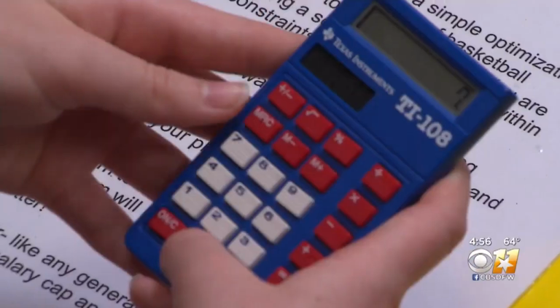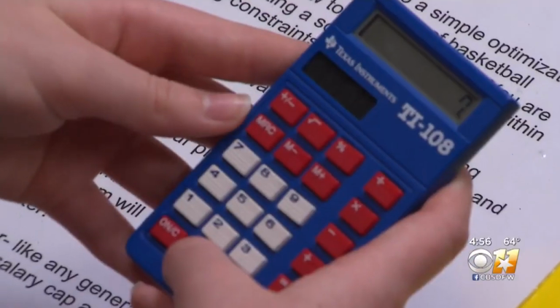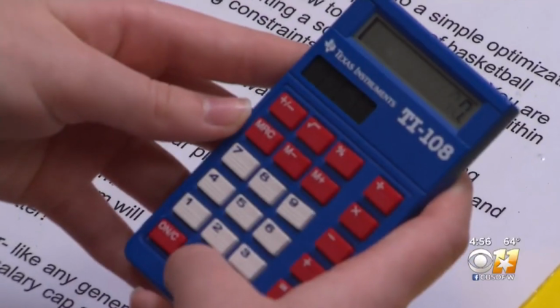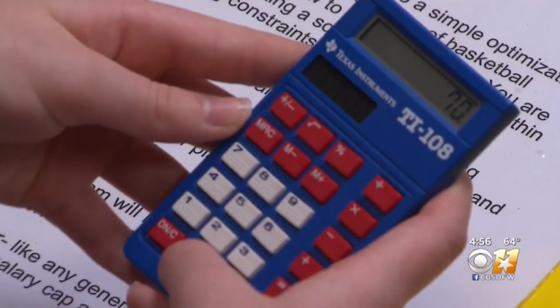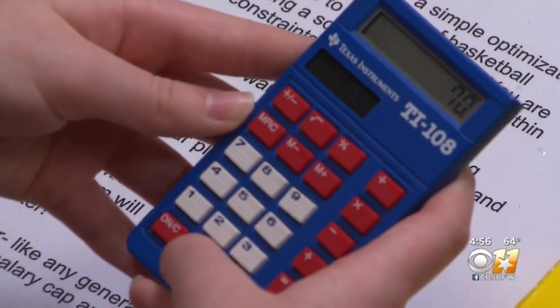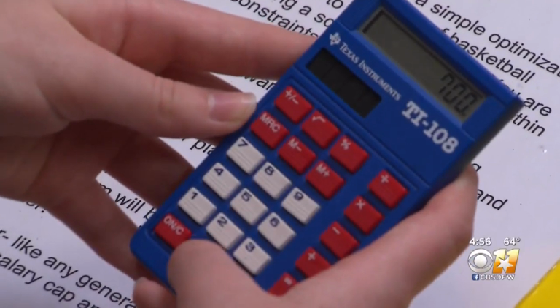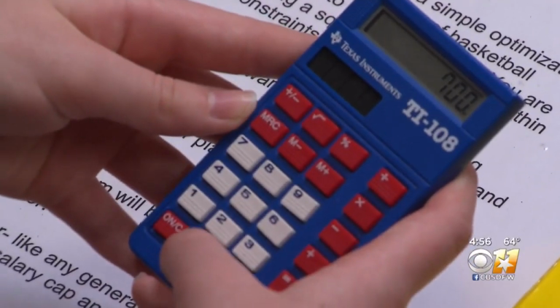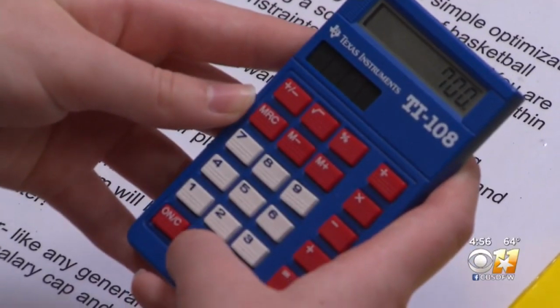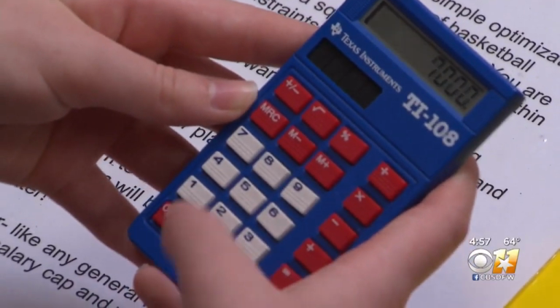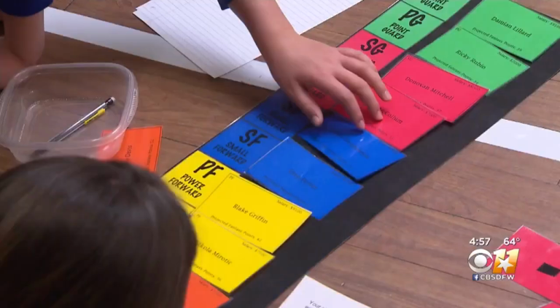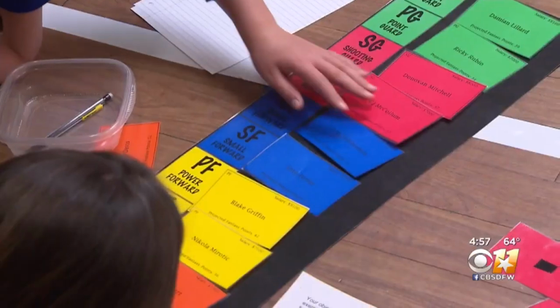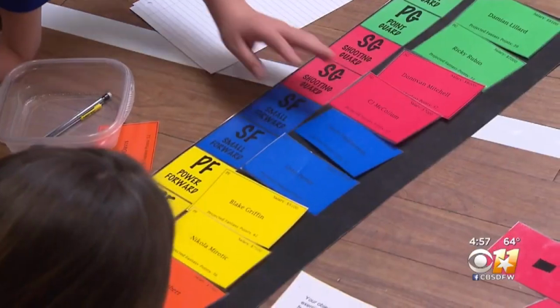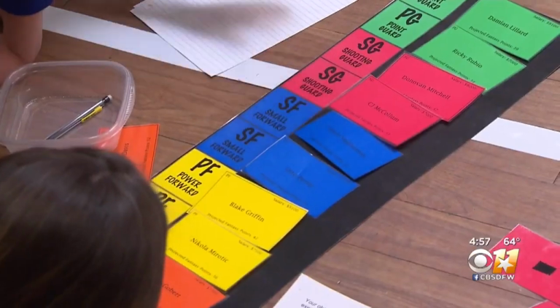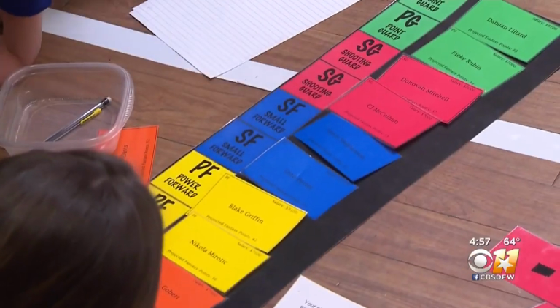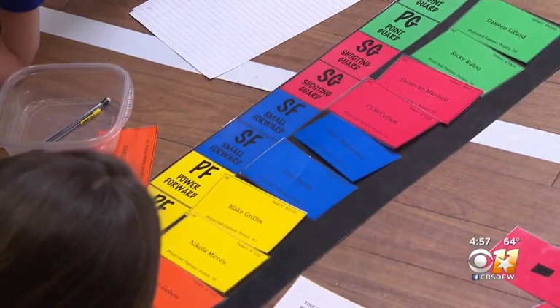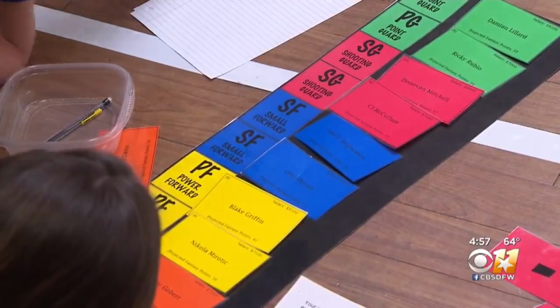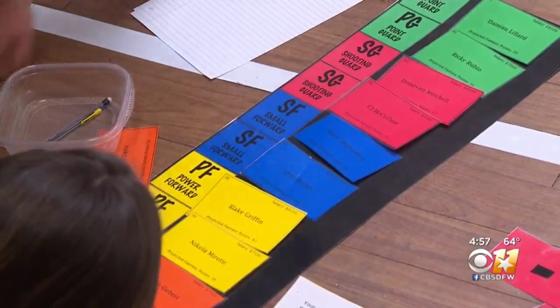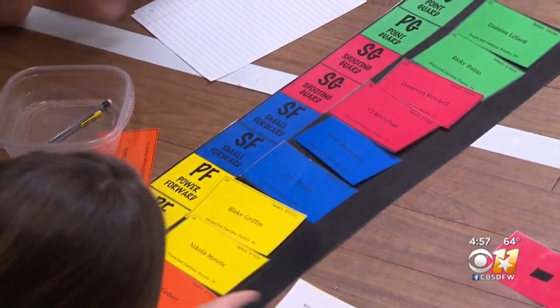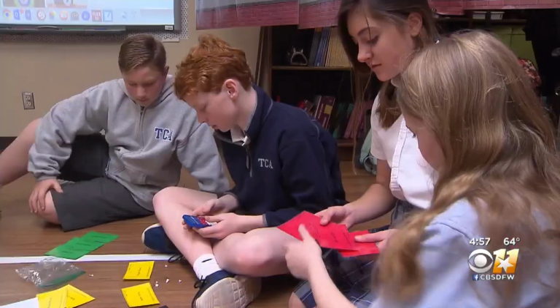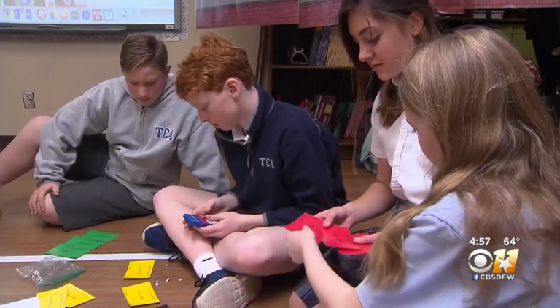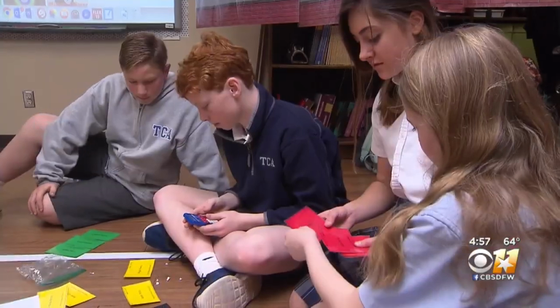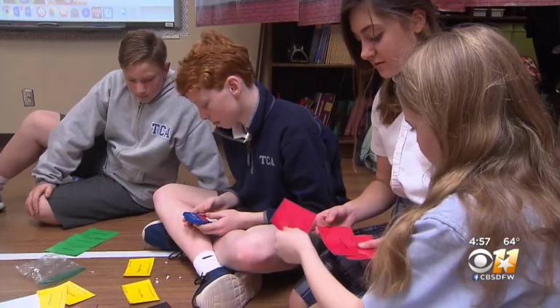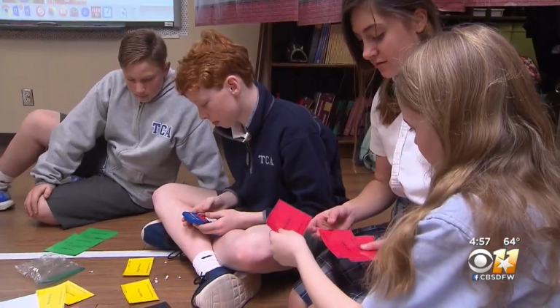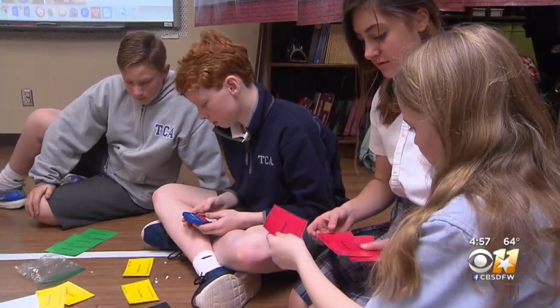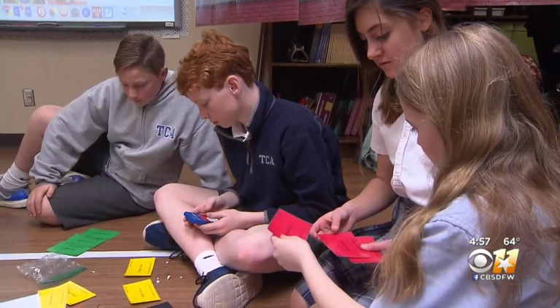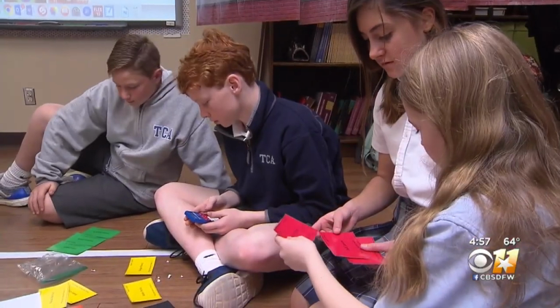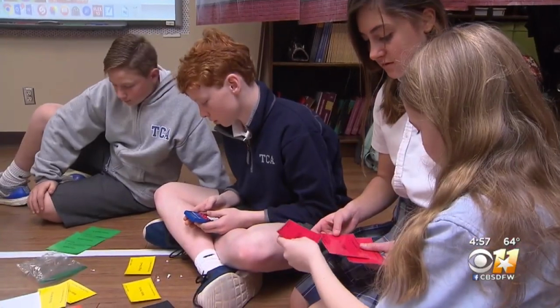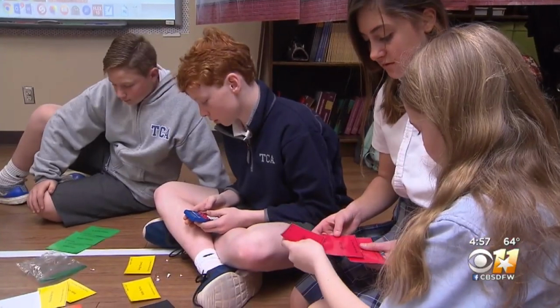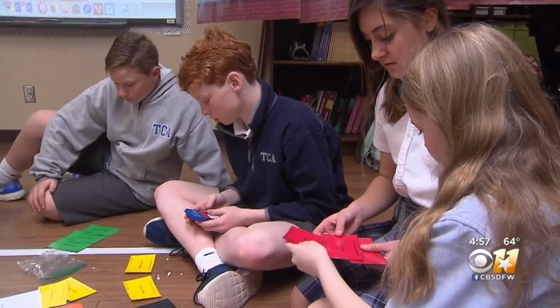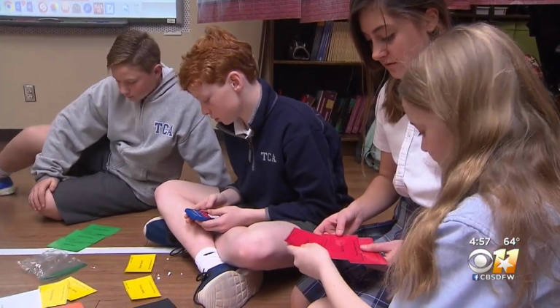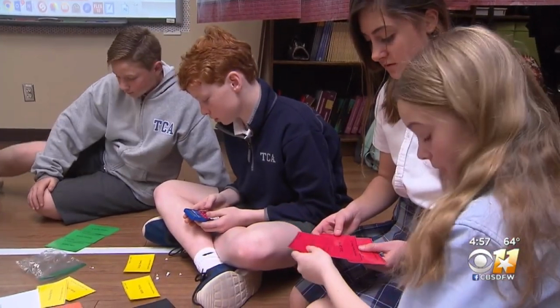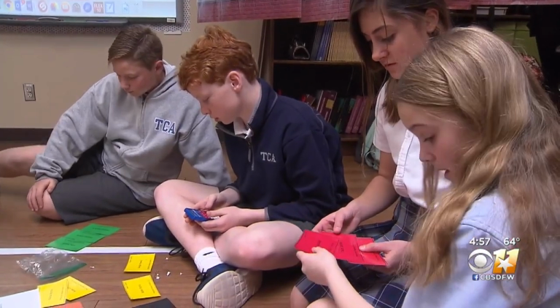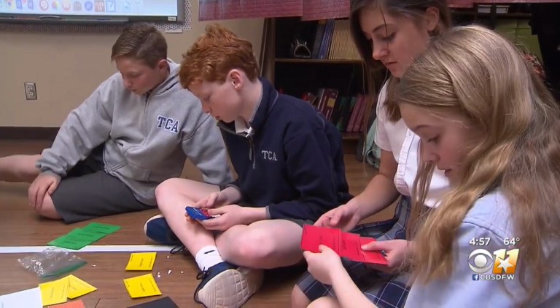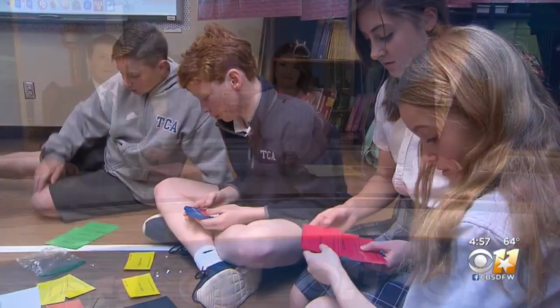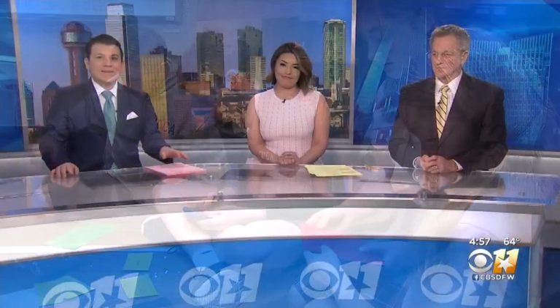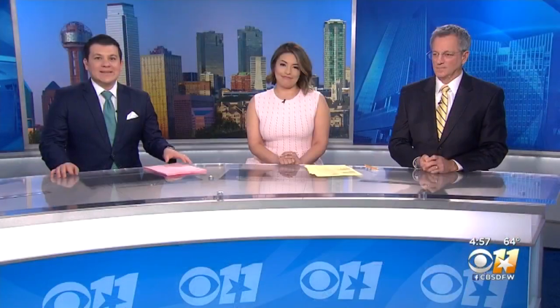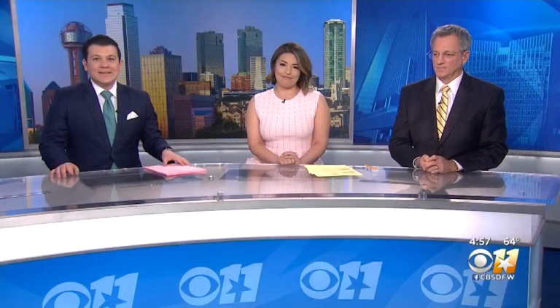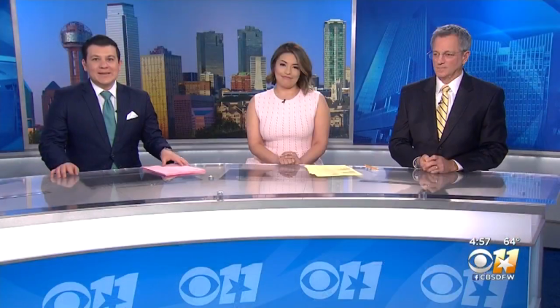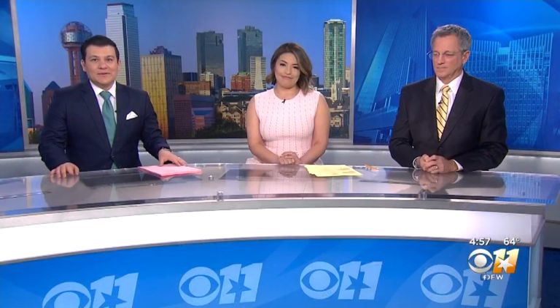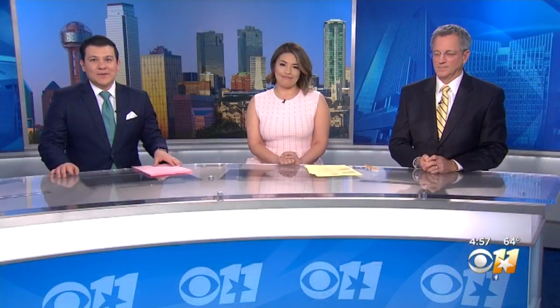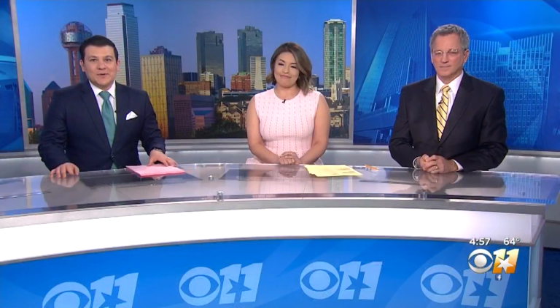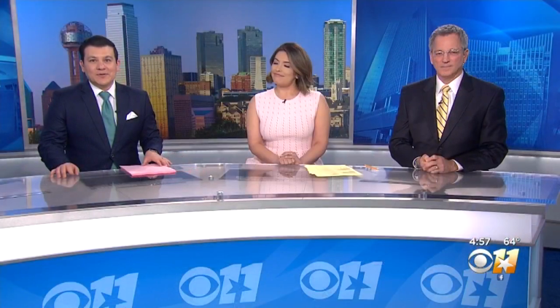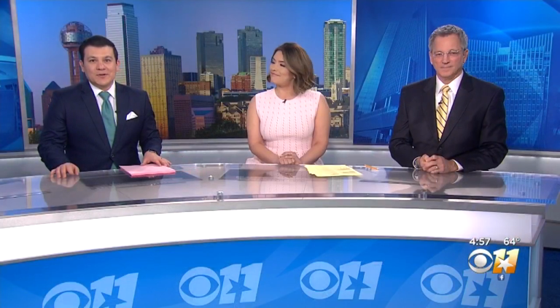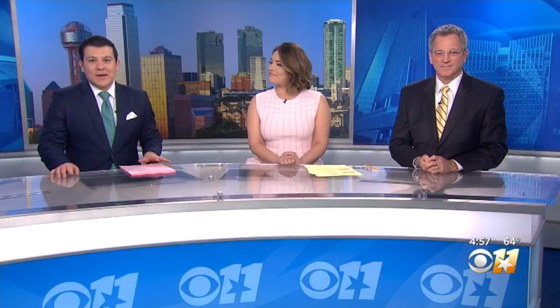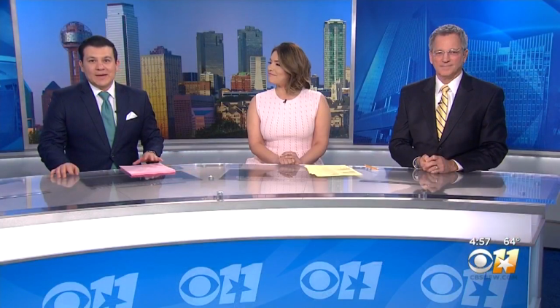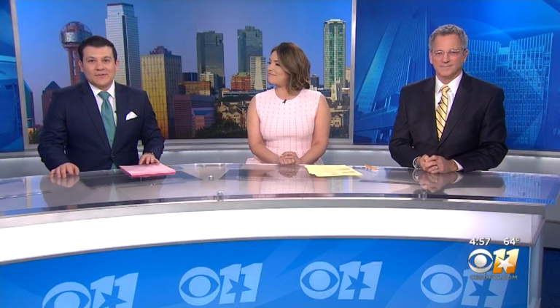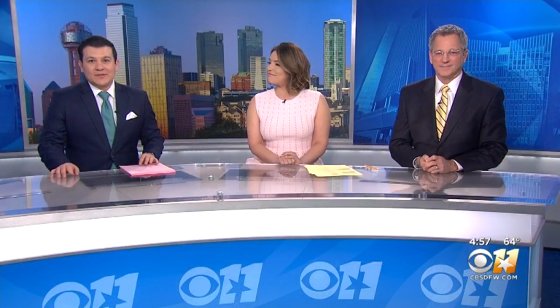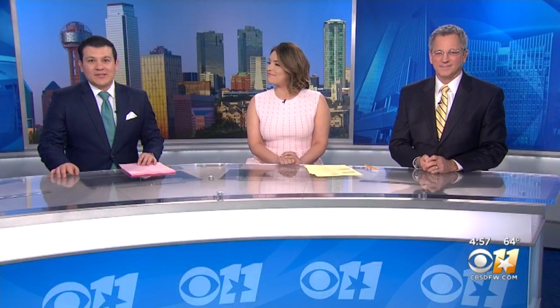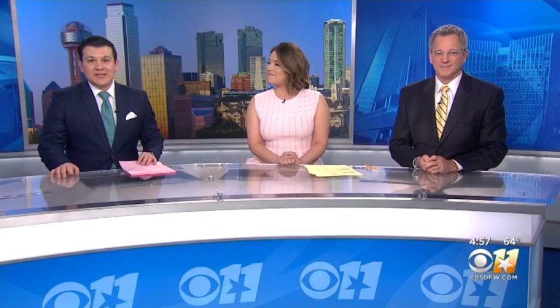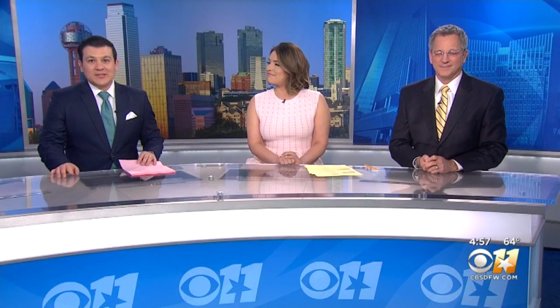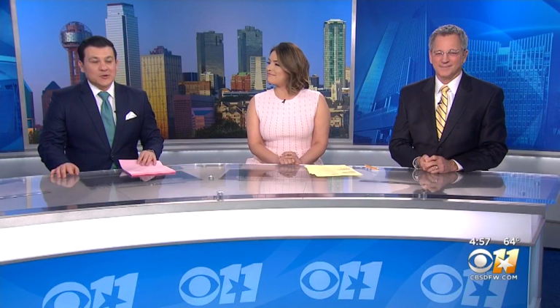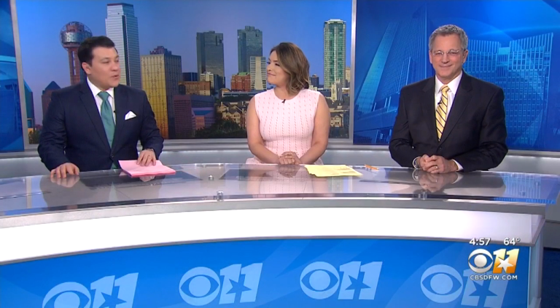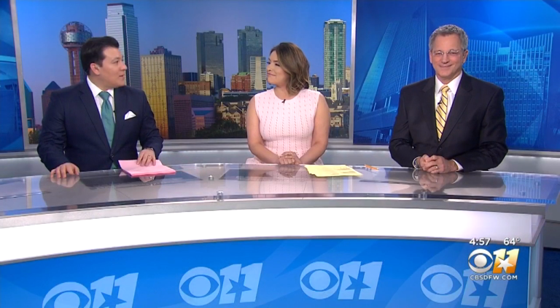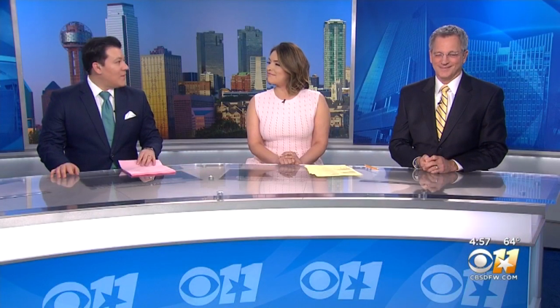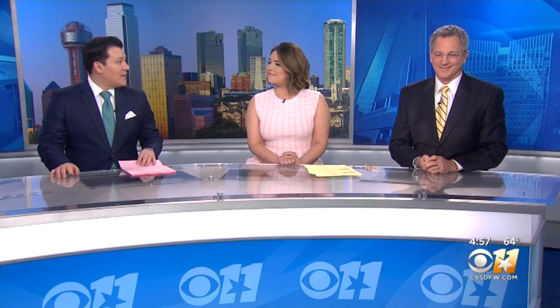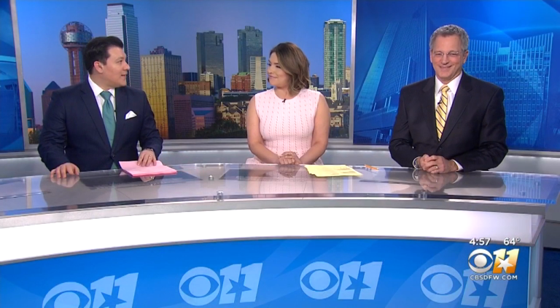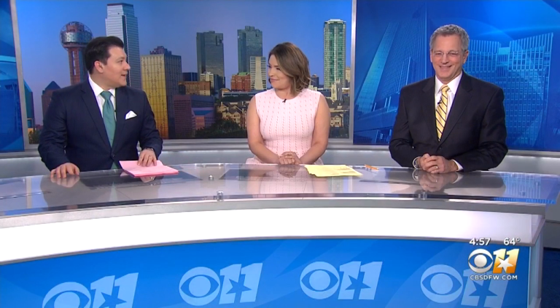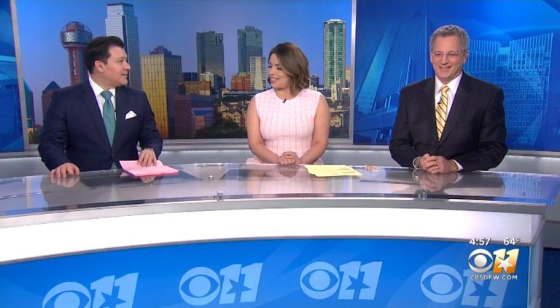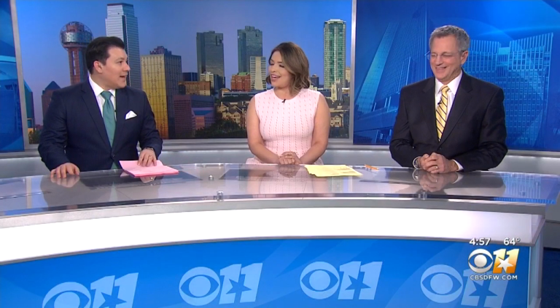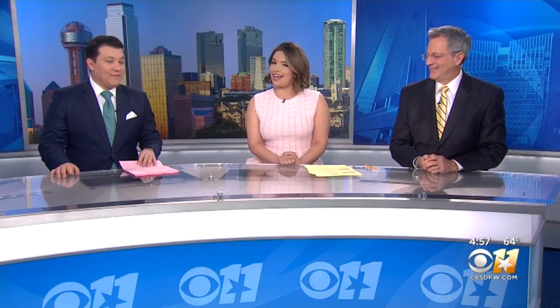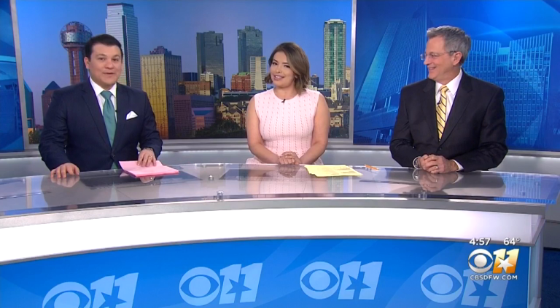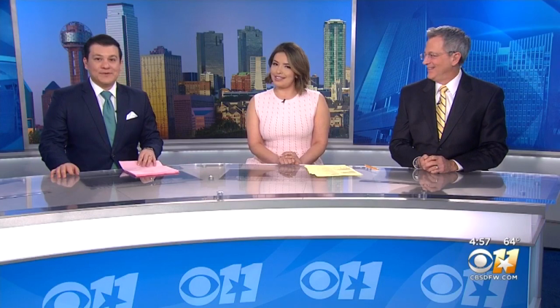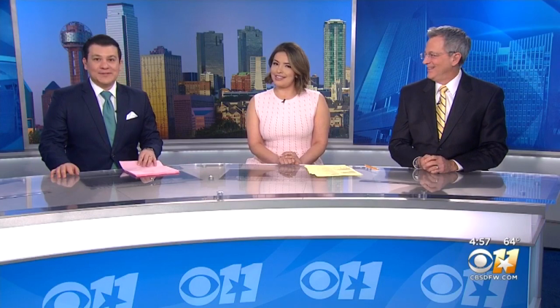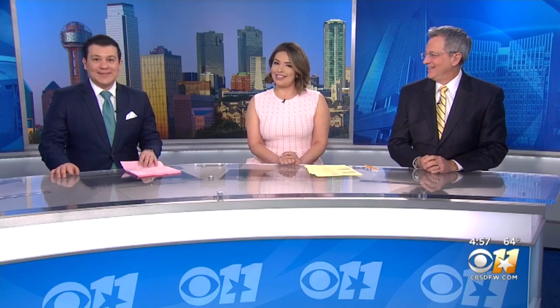We love to see students walk into these classrooms and just excited to be there. Definitely the most interactive sixth grade math class I've ever seen.